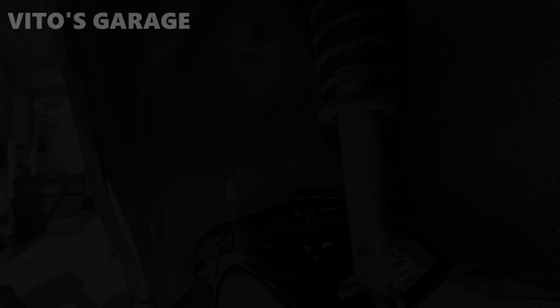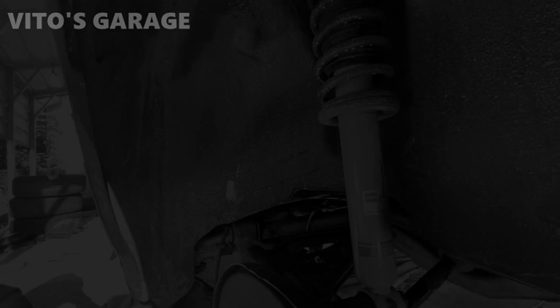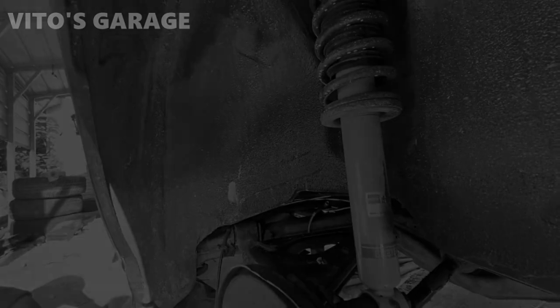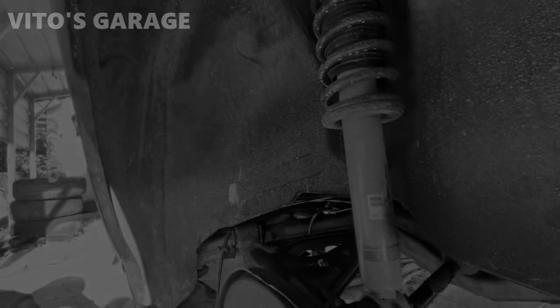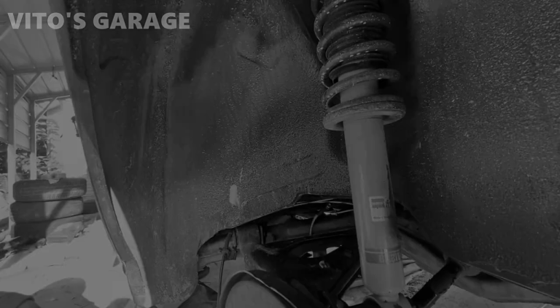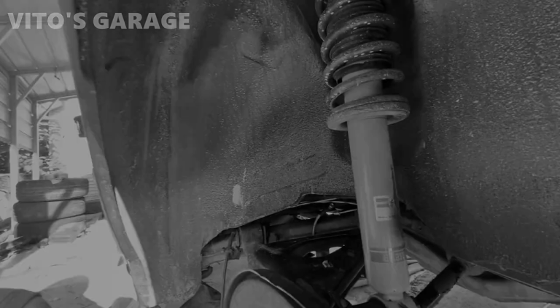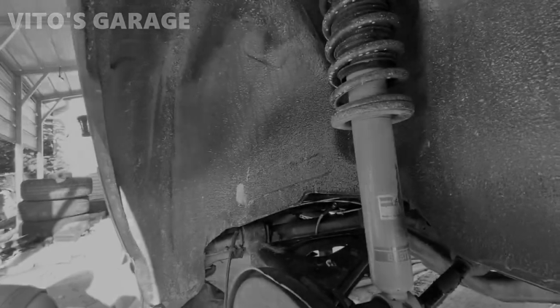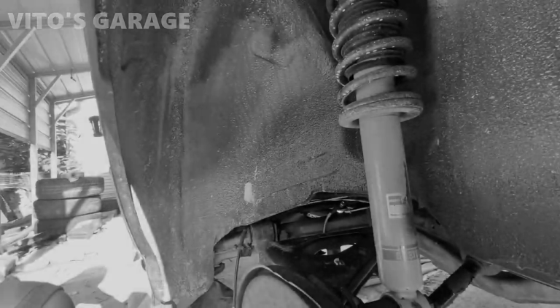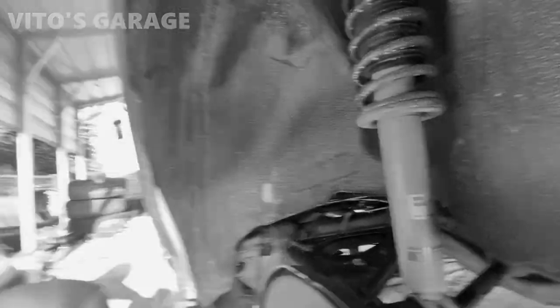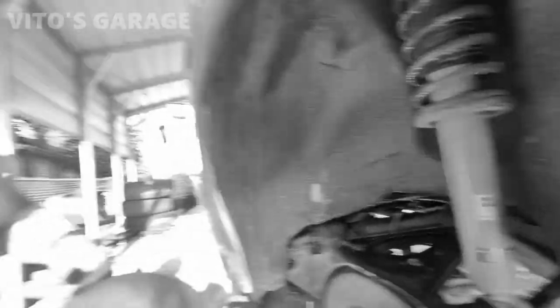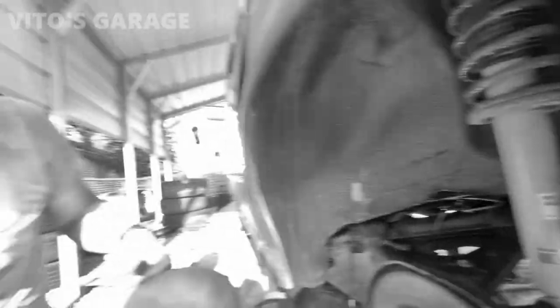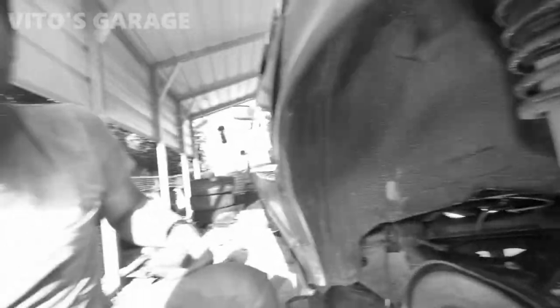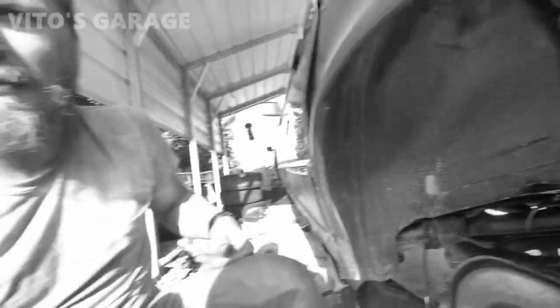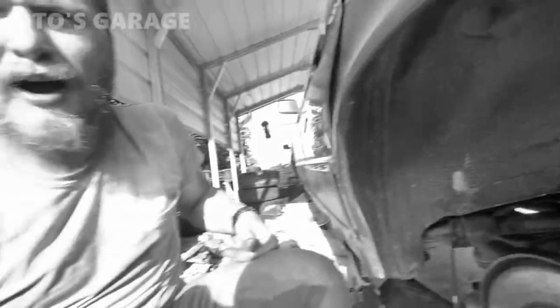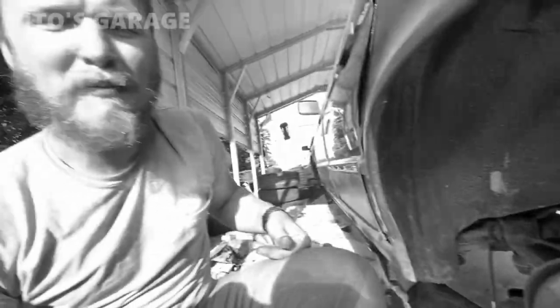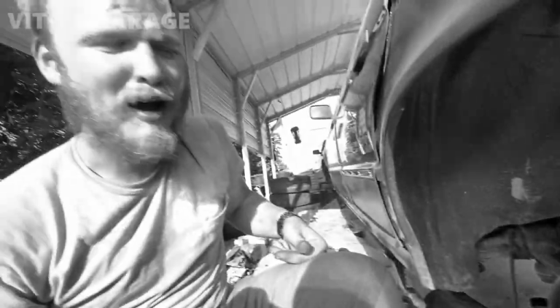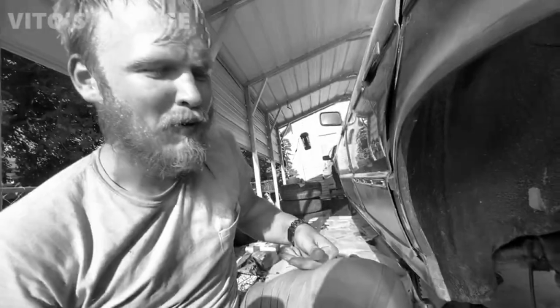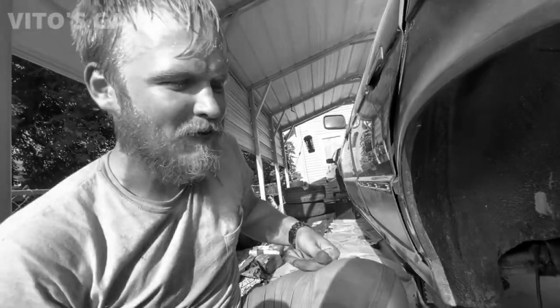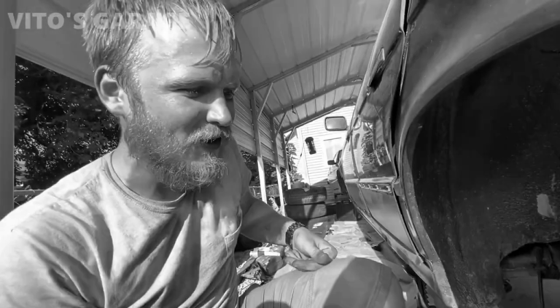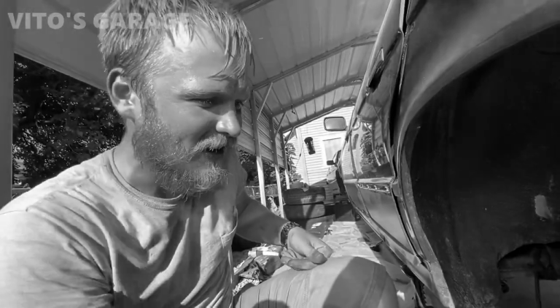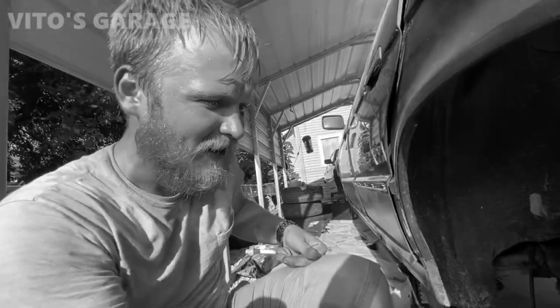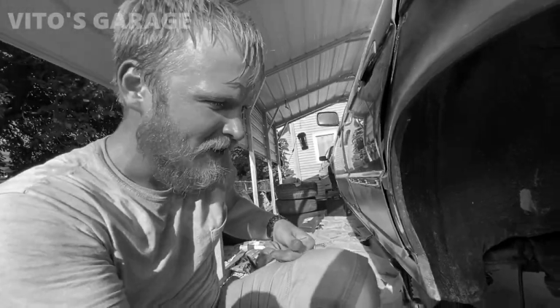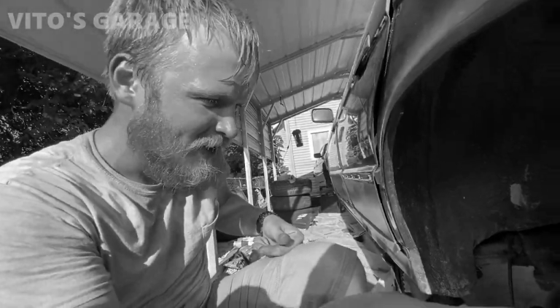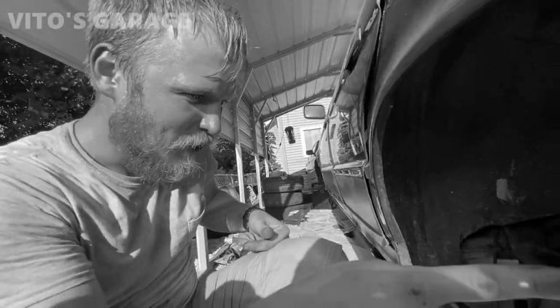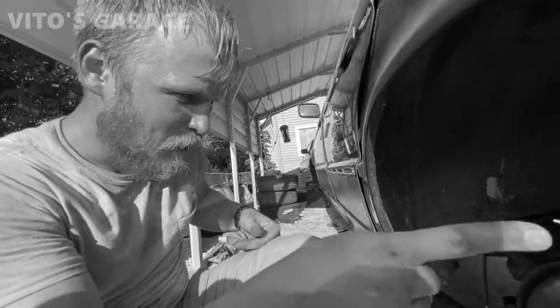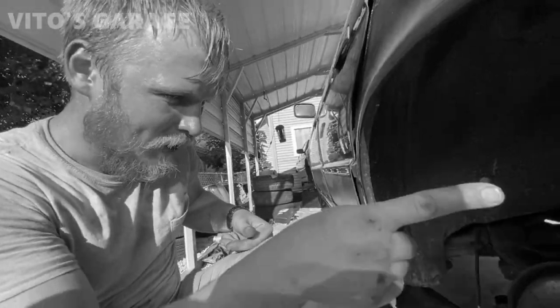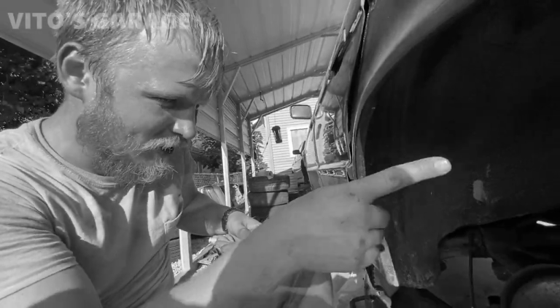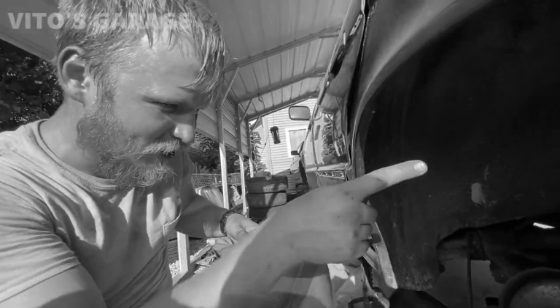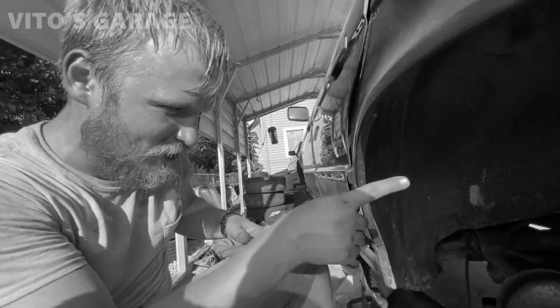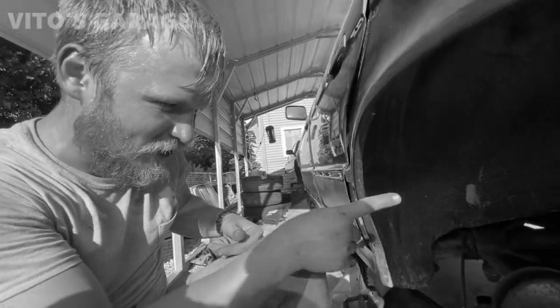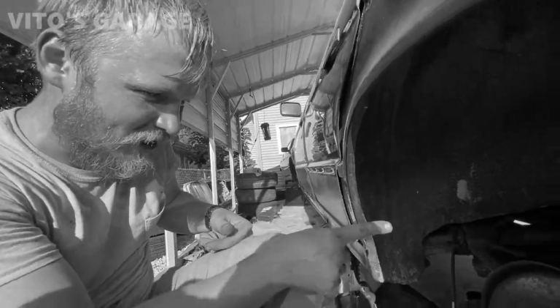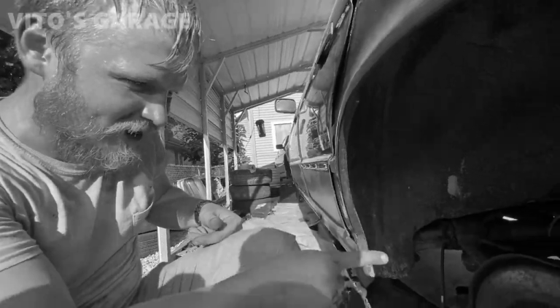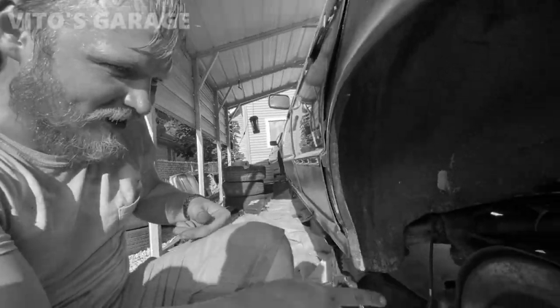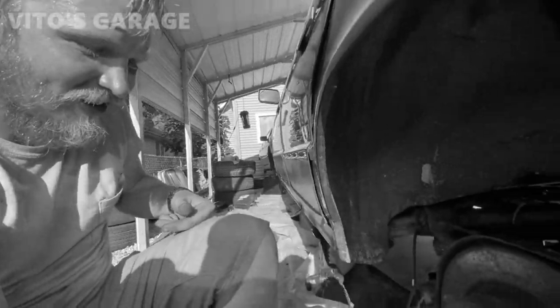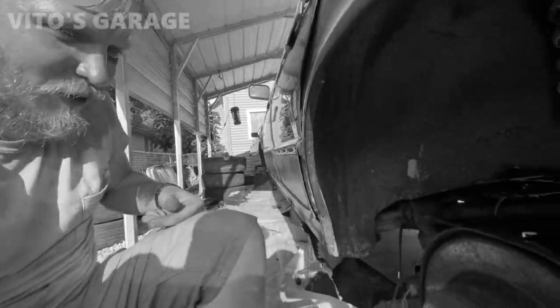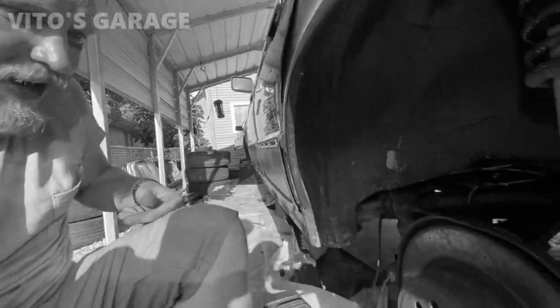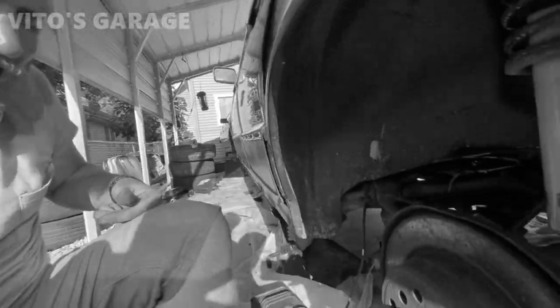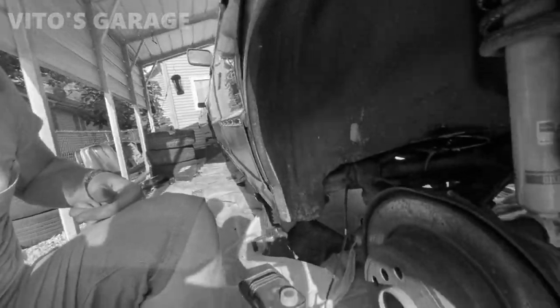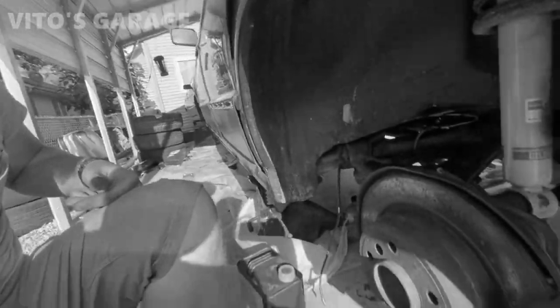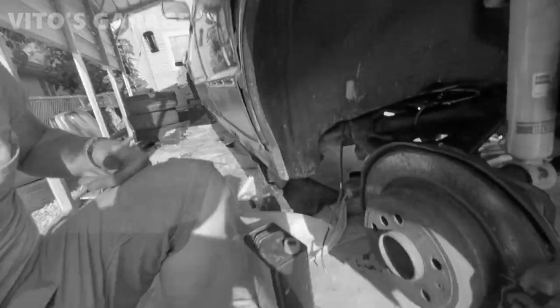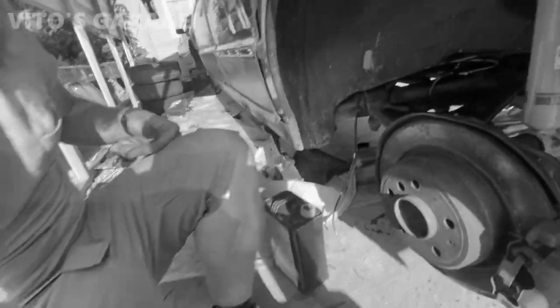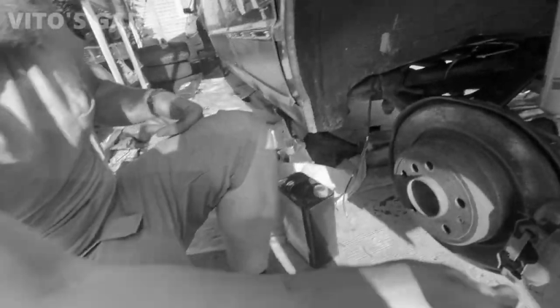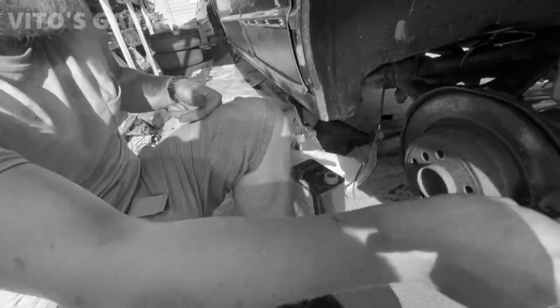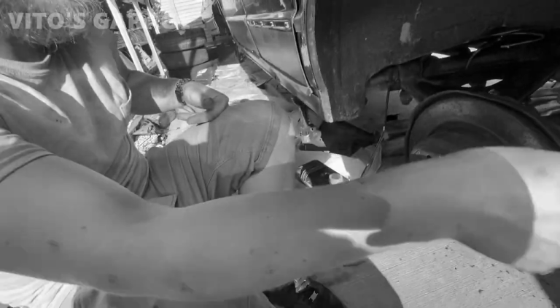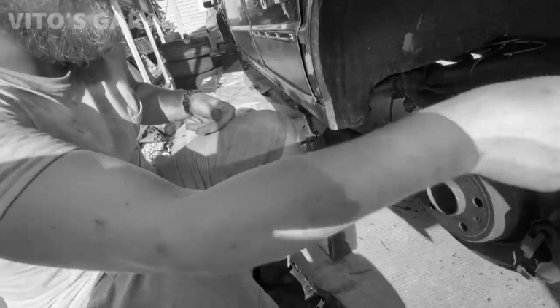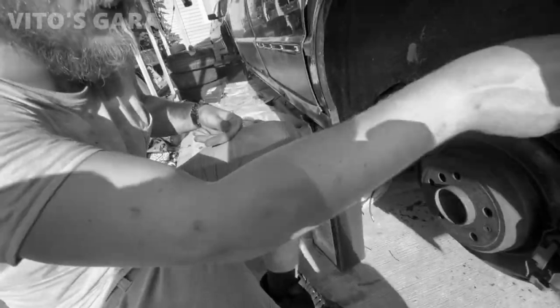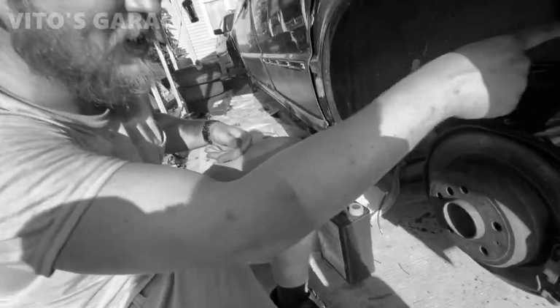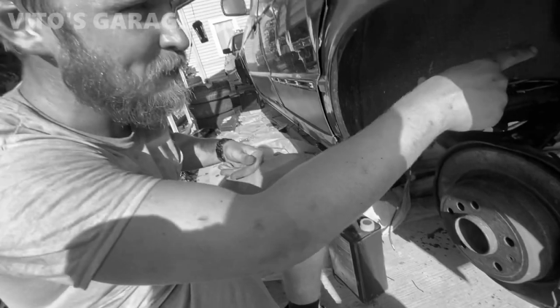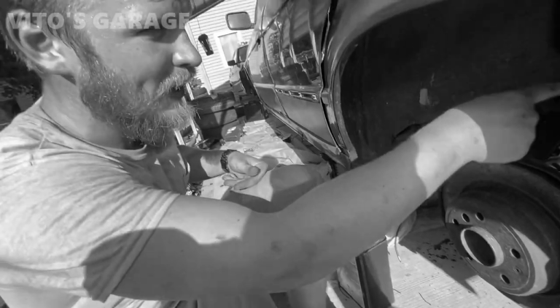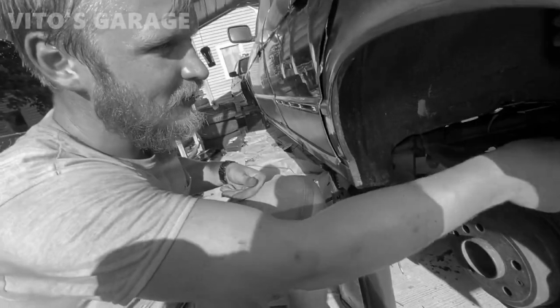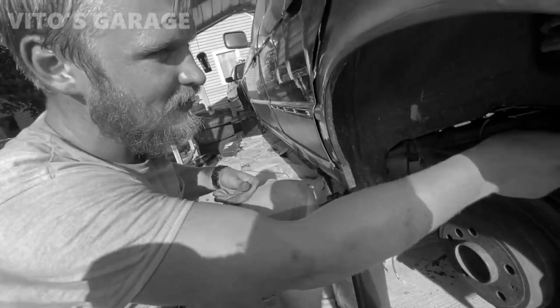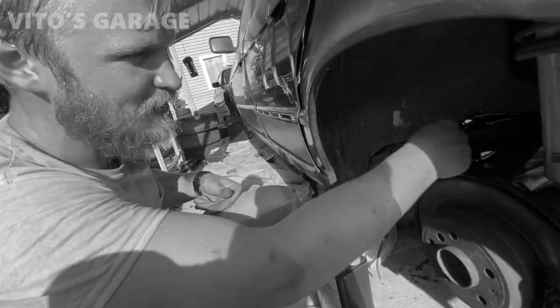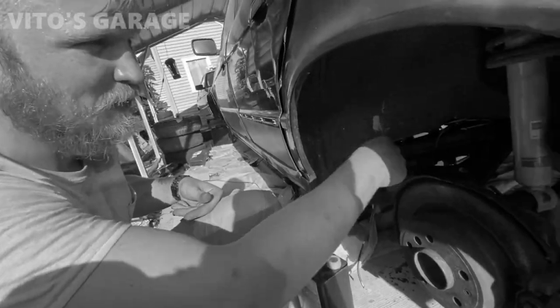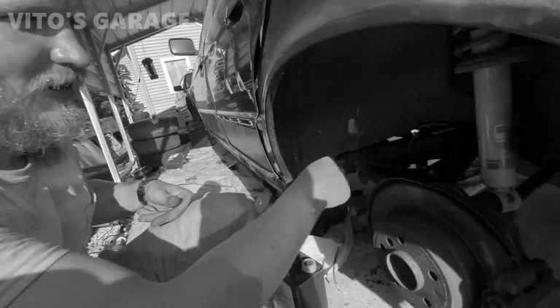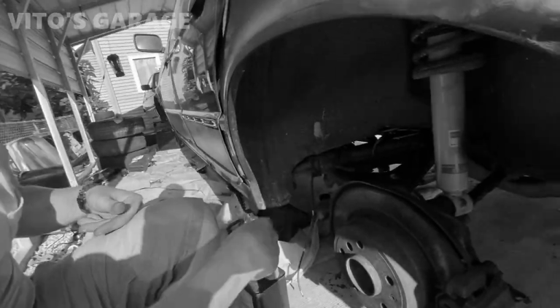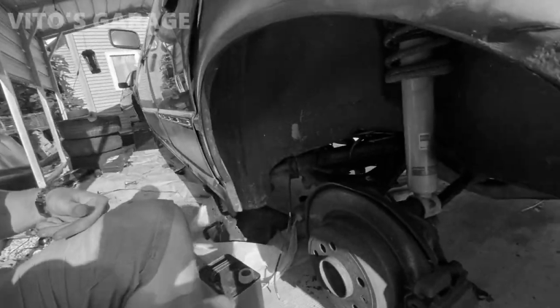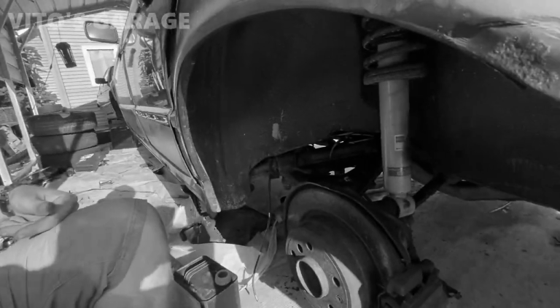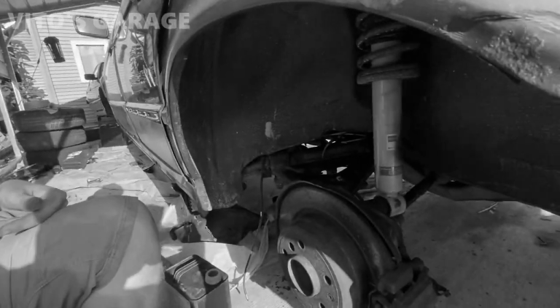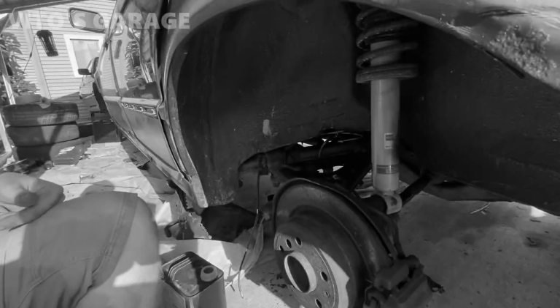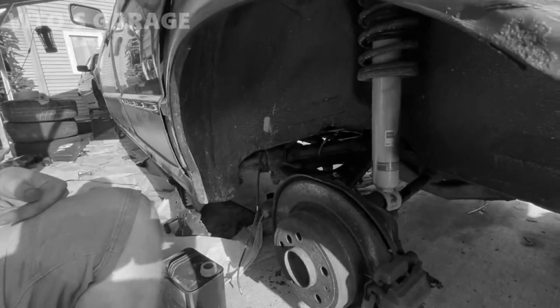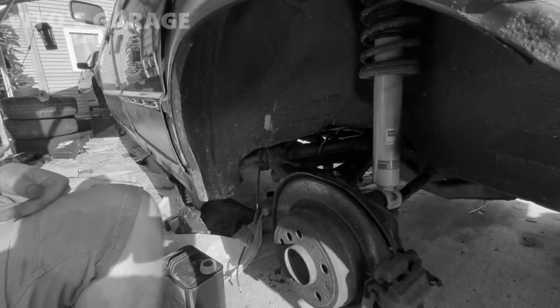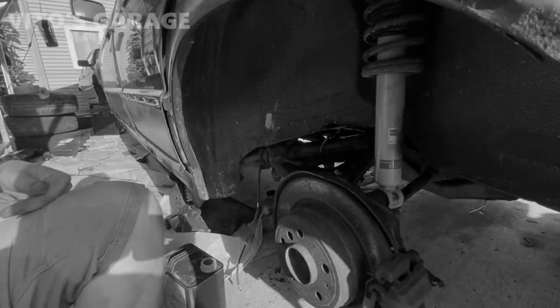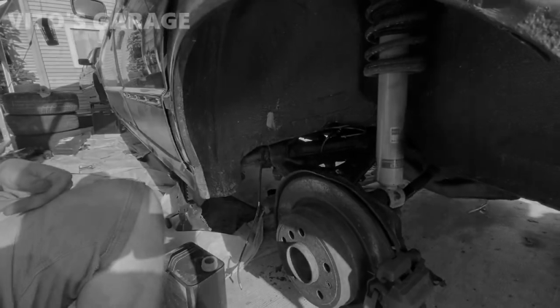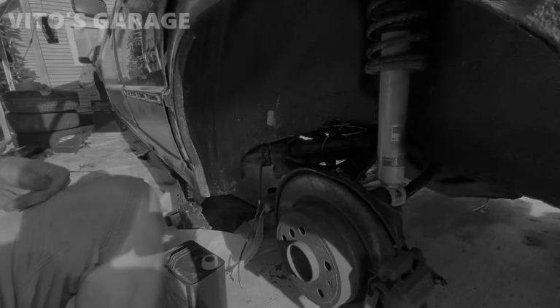I think it's a rubberized undercoating. Wheels turn this way, and it flicks back this way. Physics.